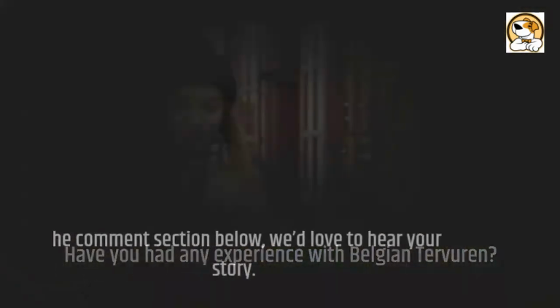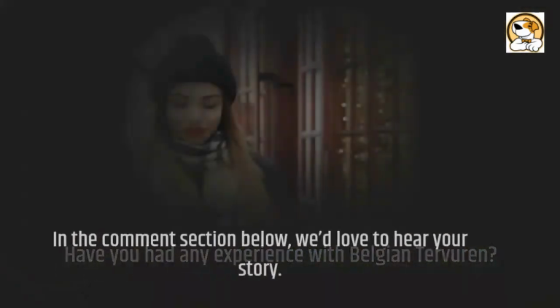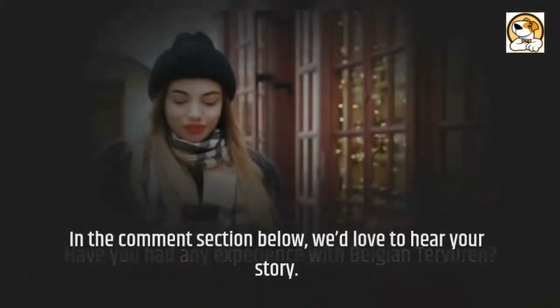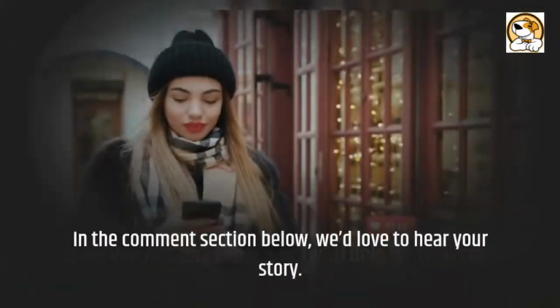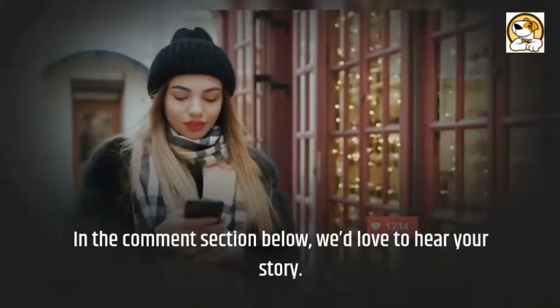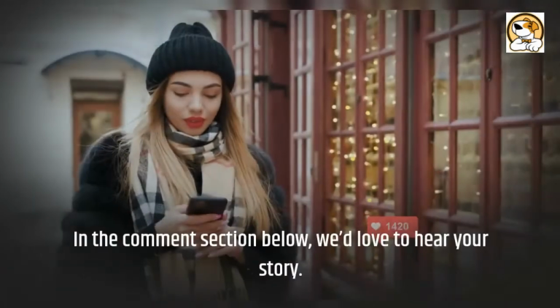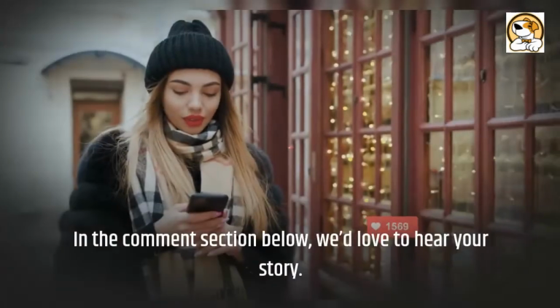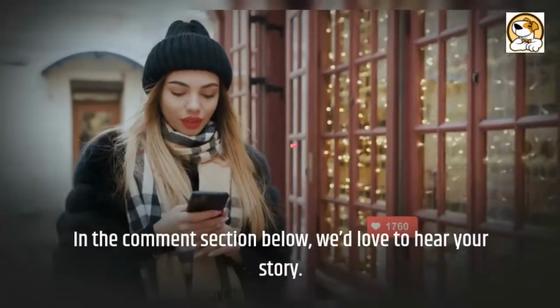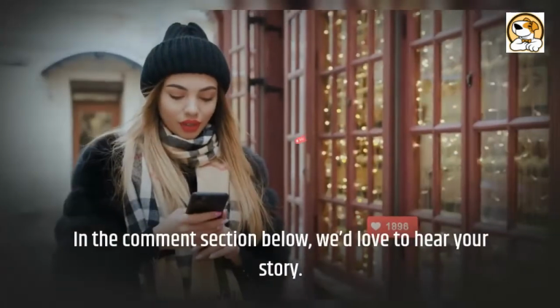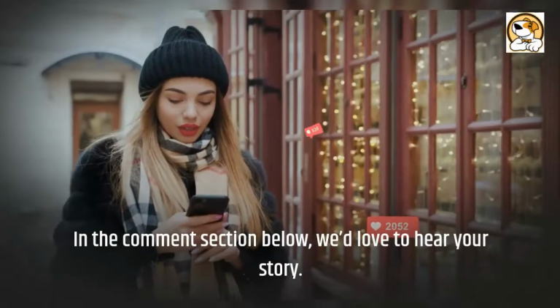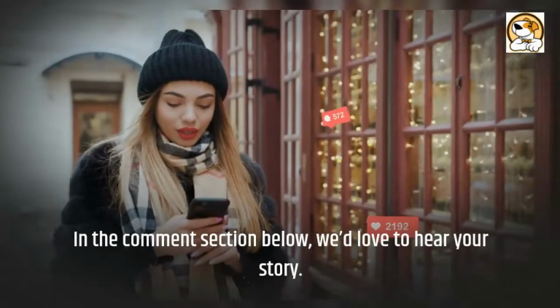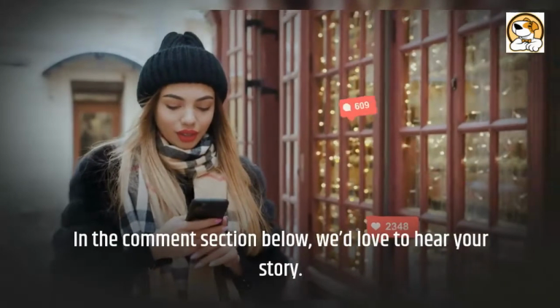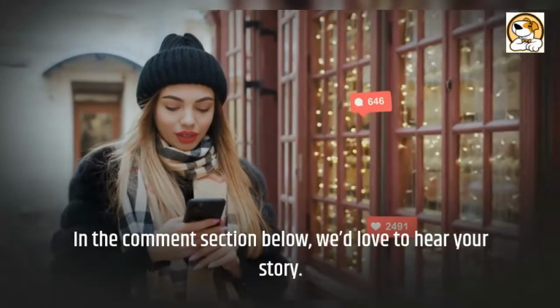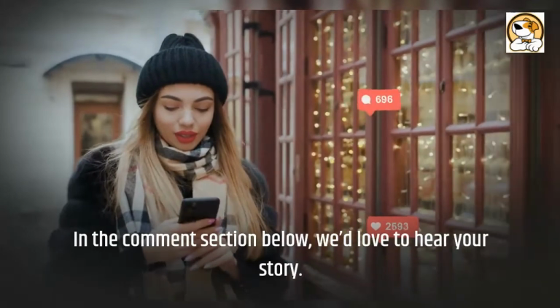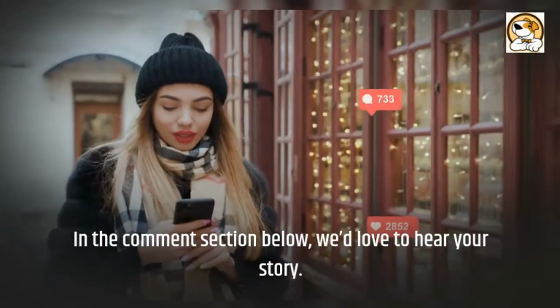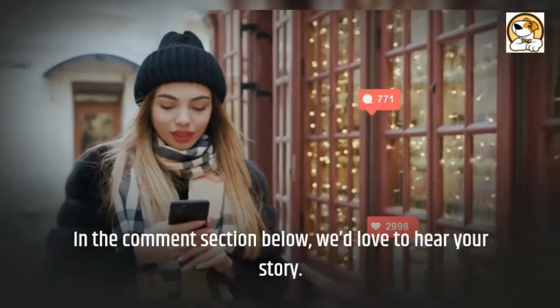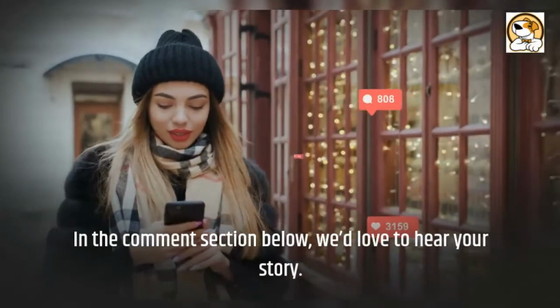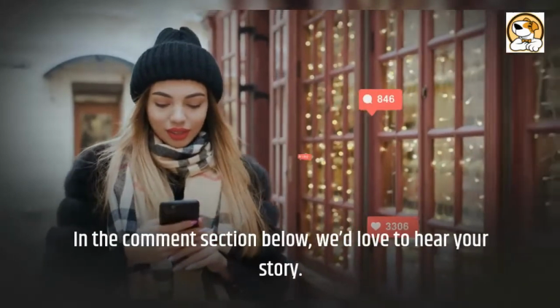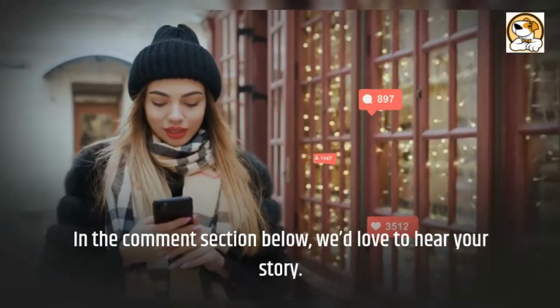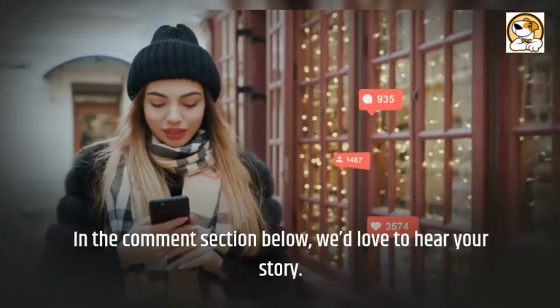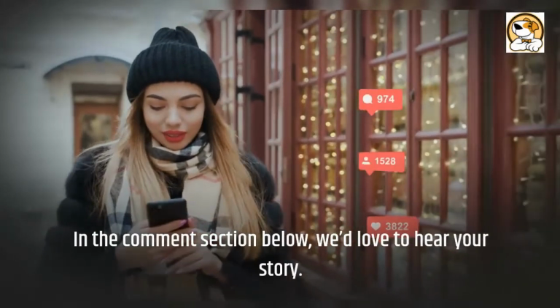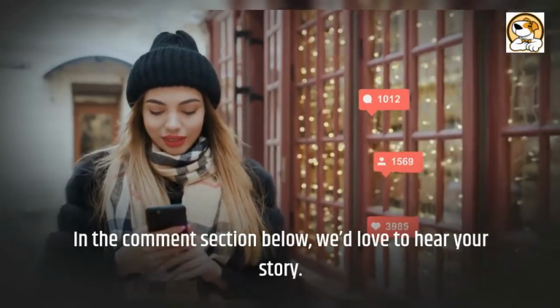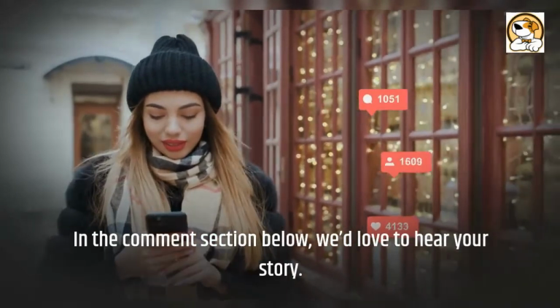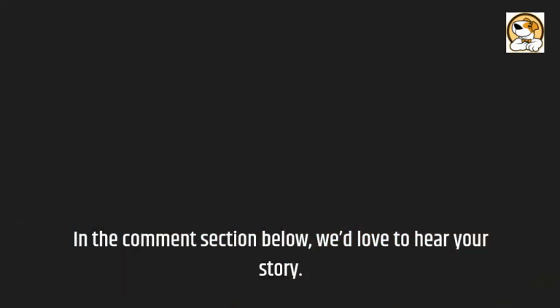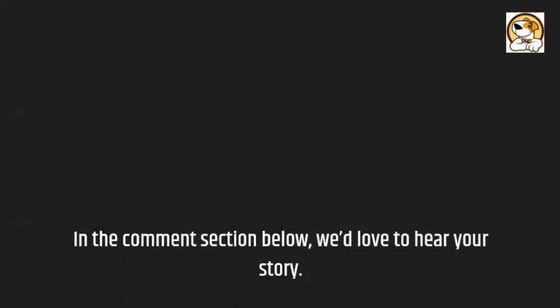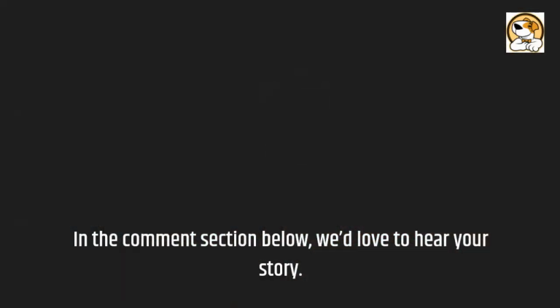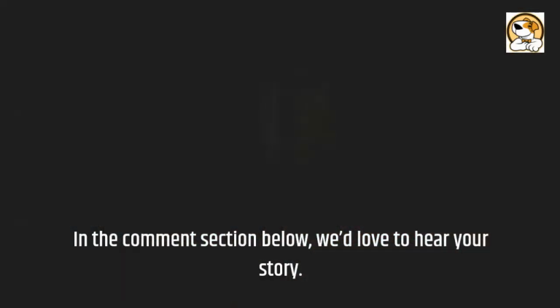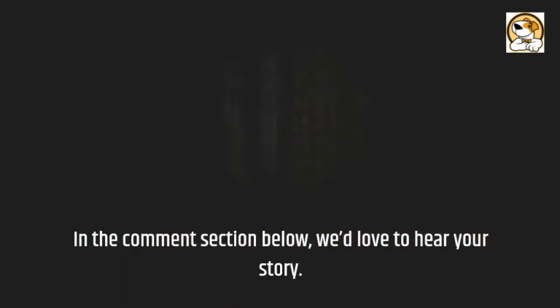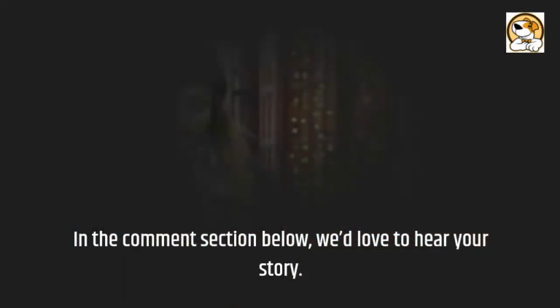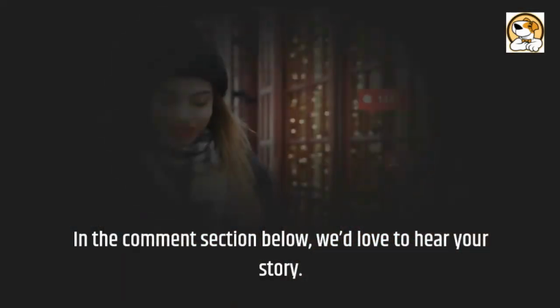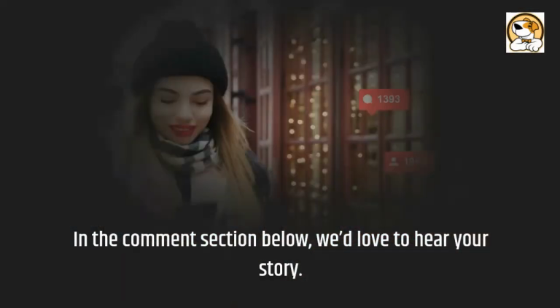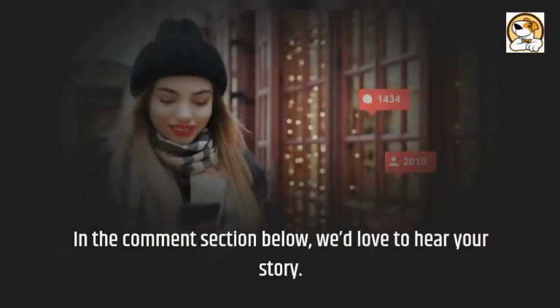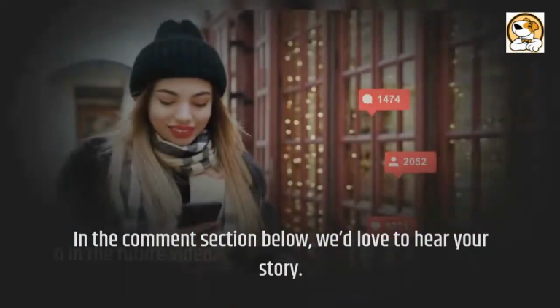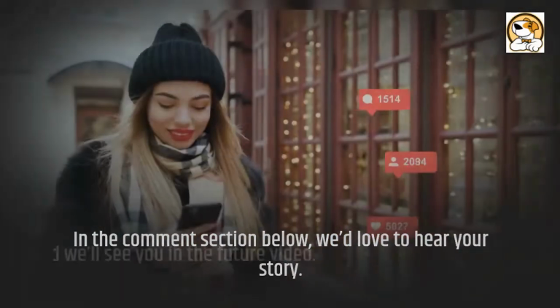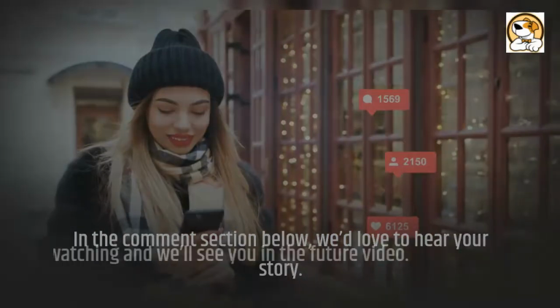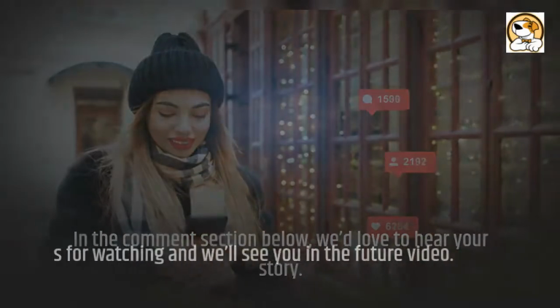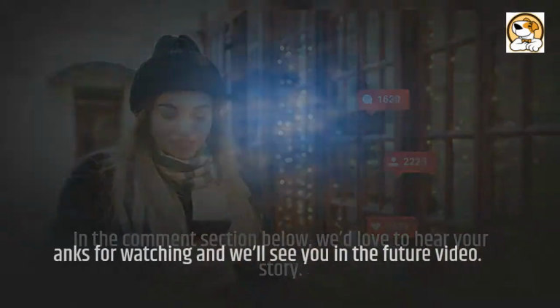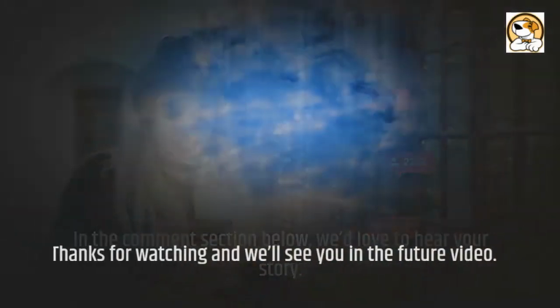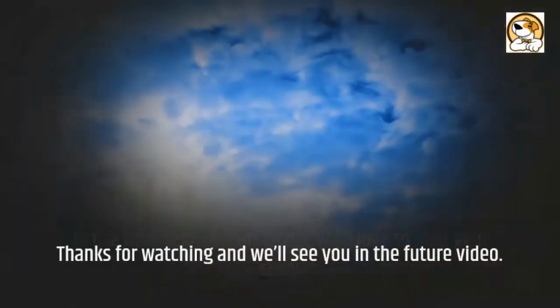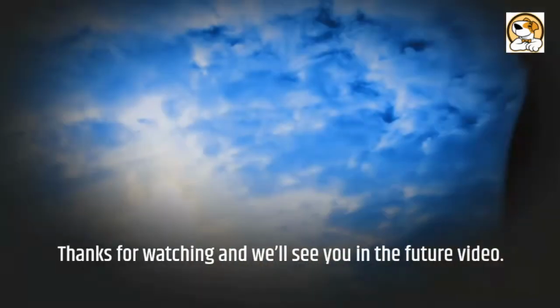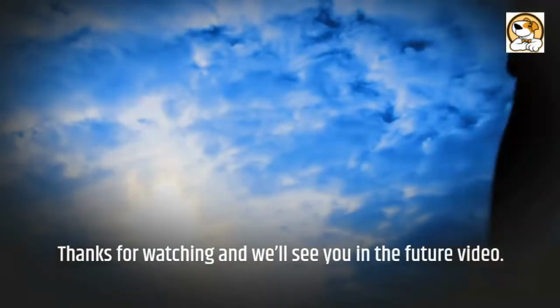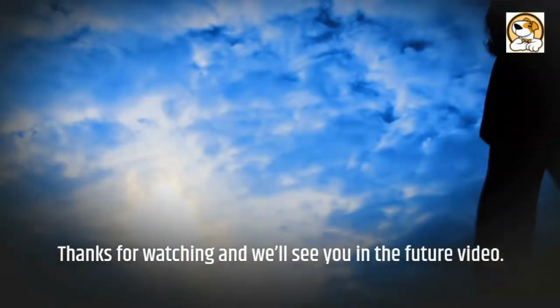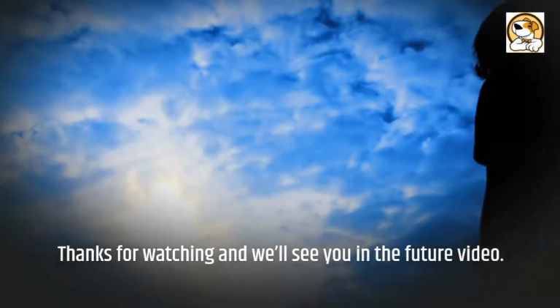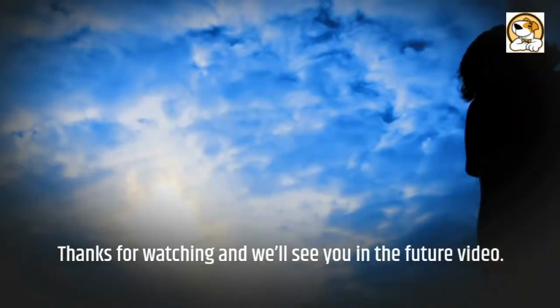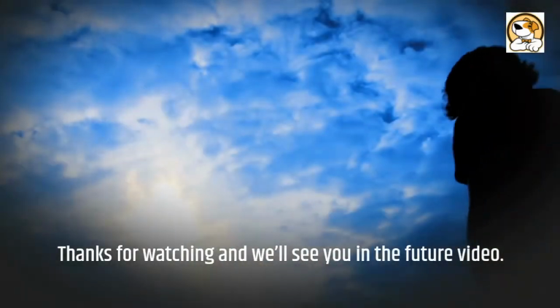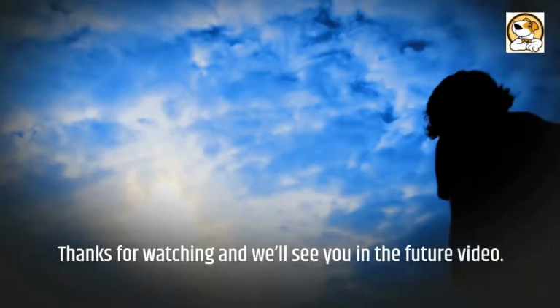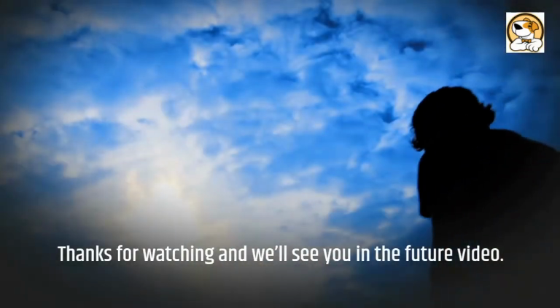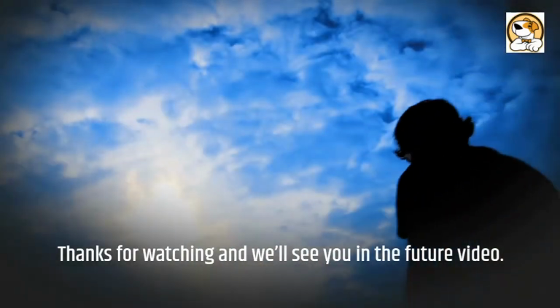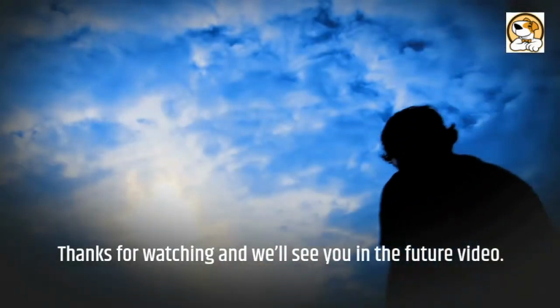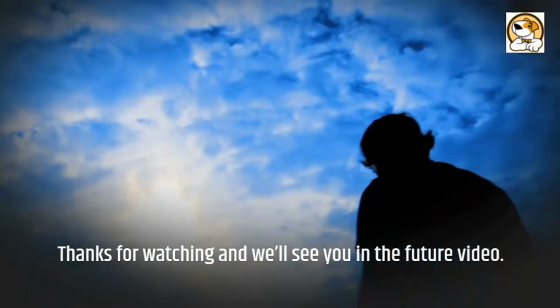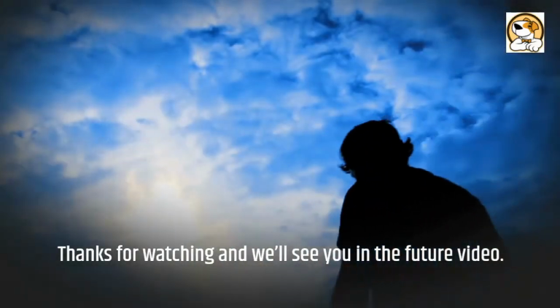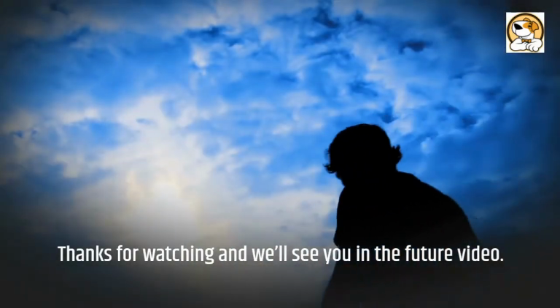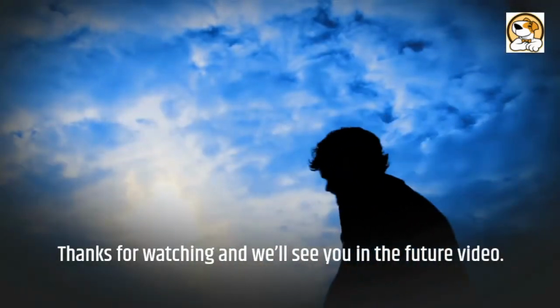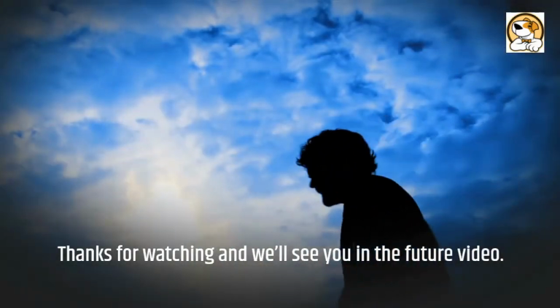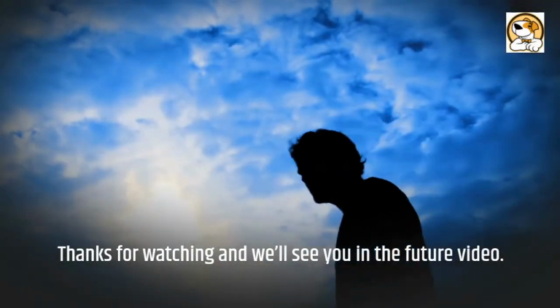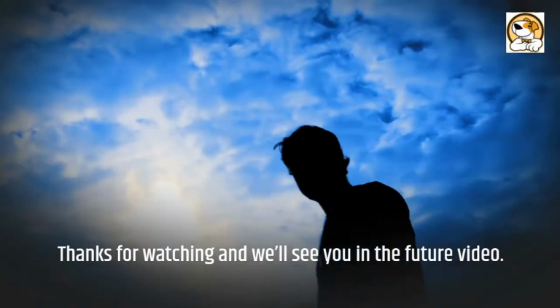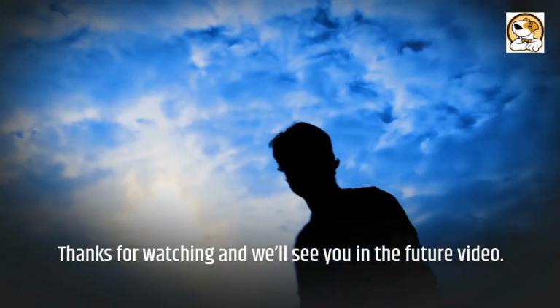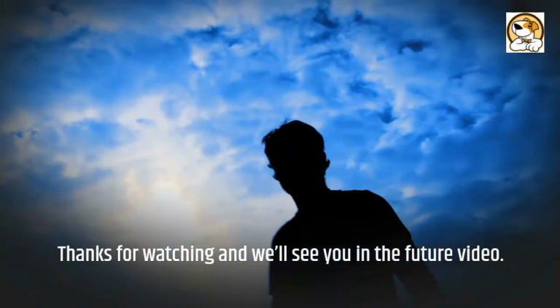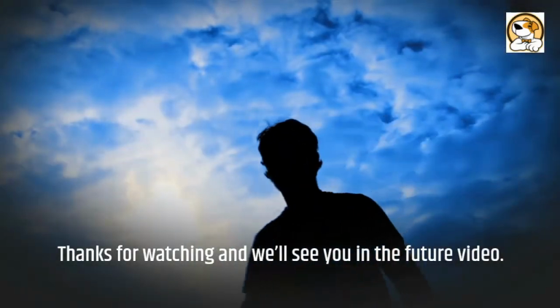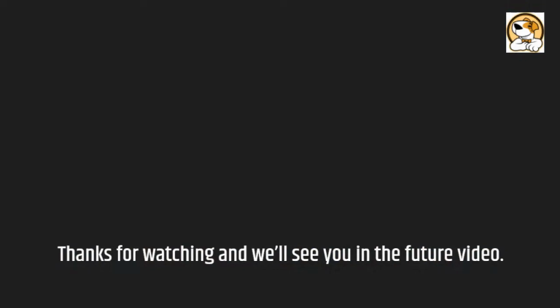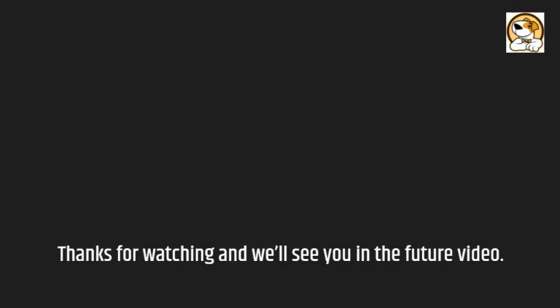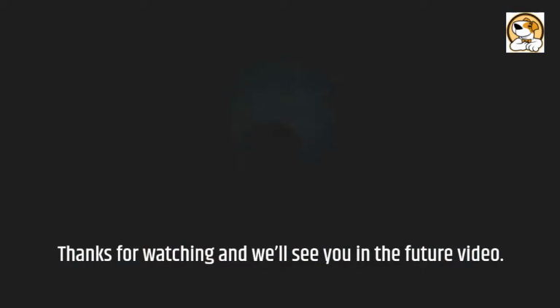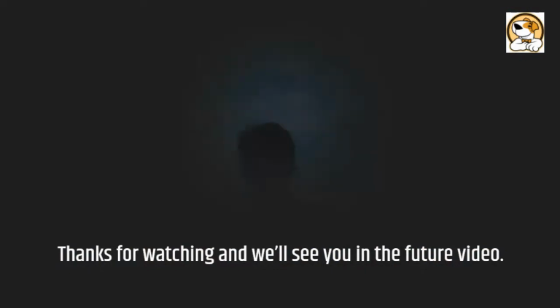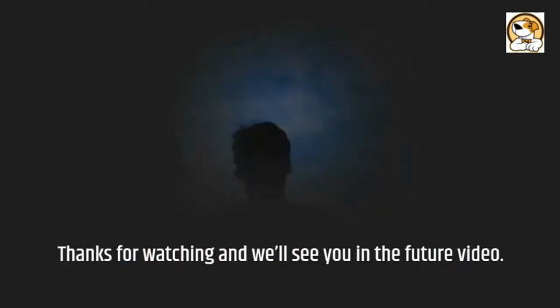Have you had any experience with the Belgian Tervuren? In the comment section below, we'd love to hear your story. Thanks for watching and we'll see you in the next video.